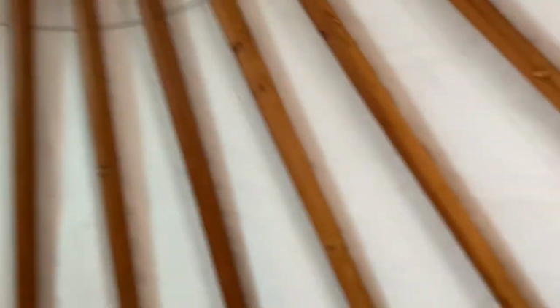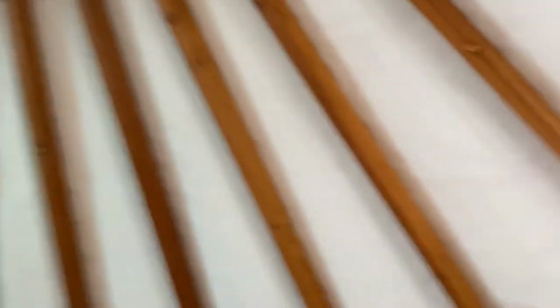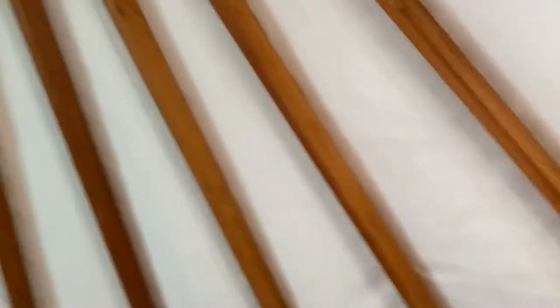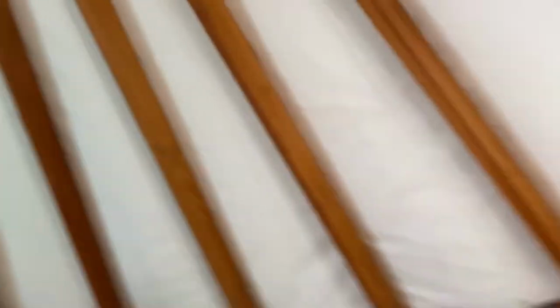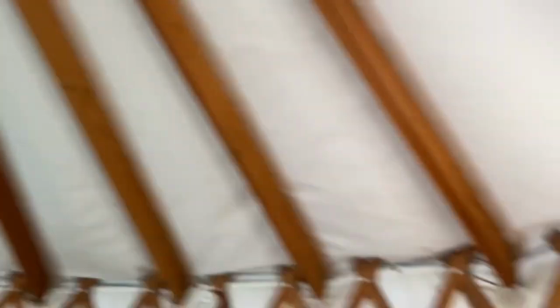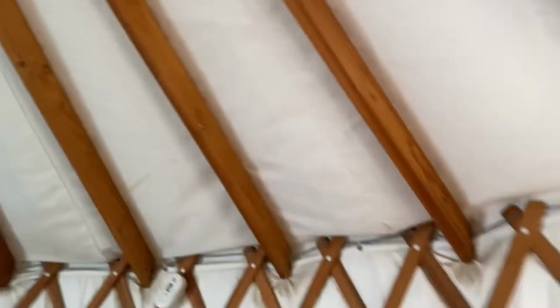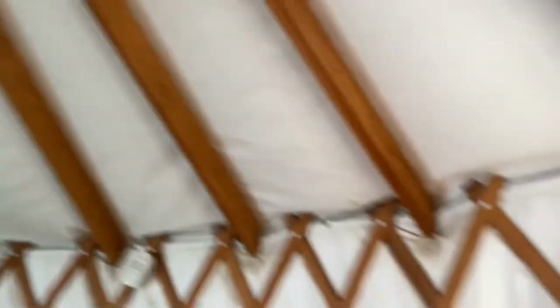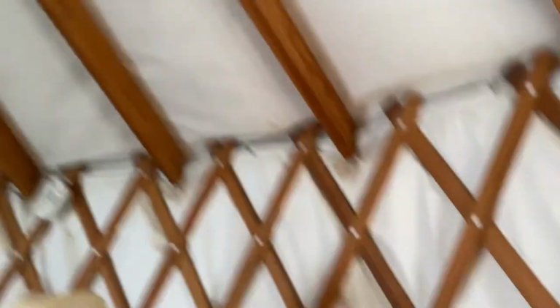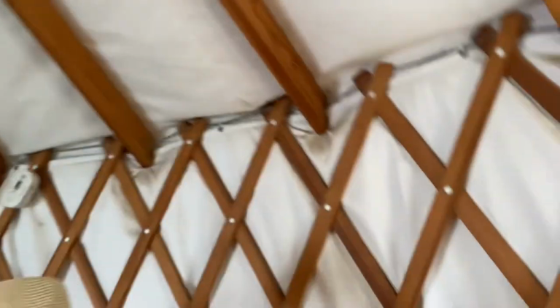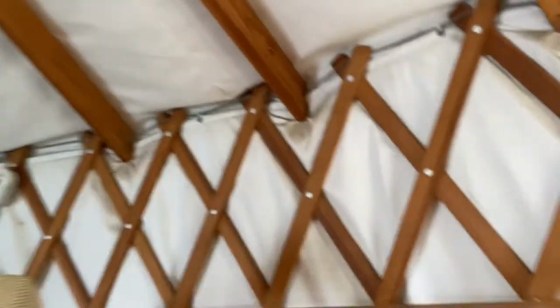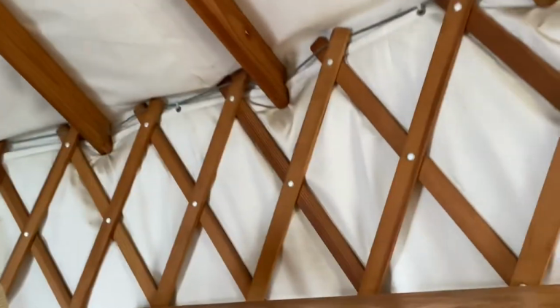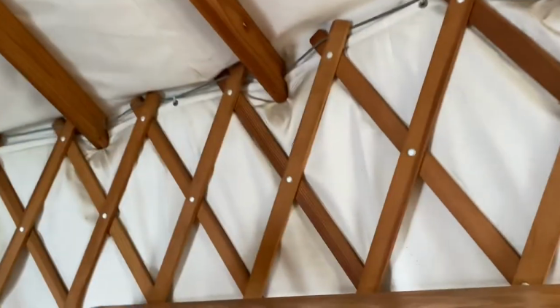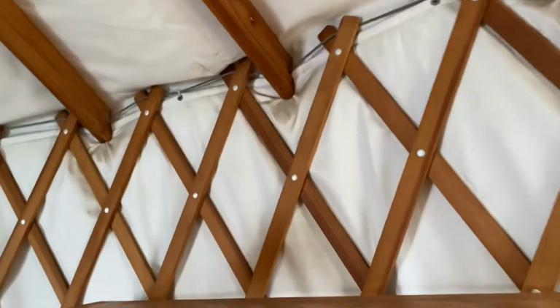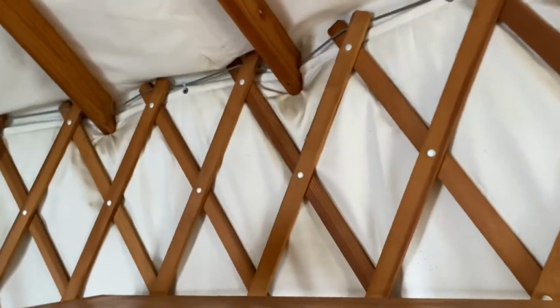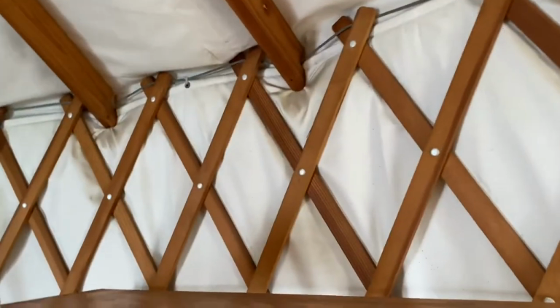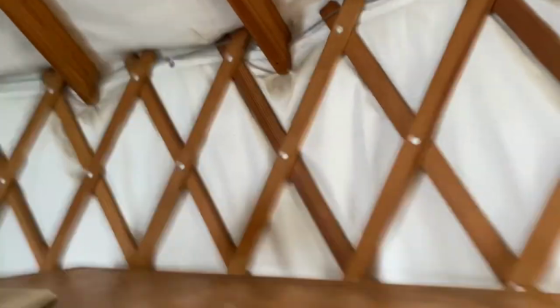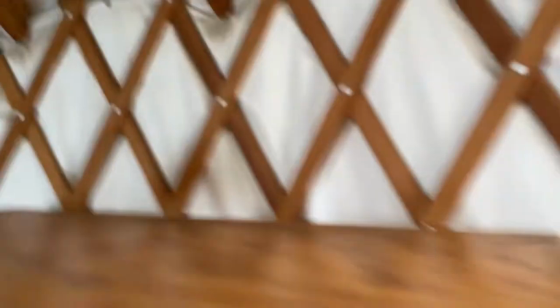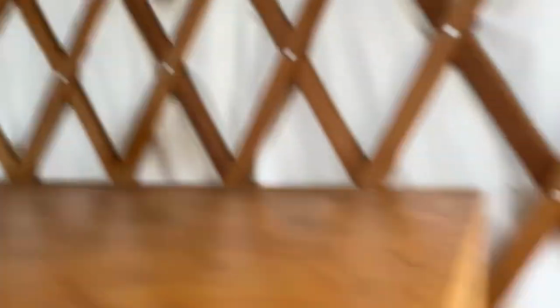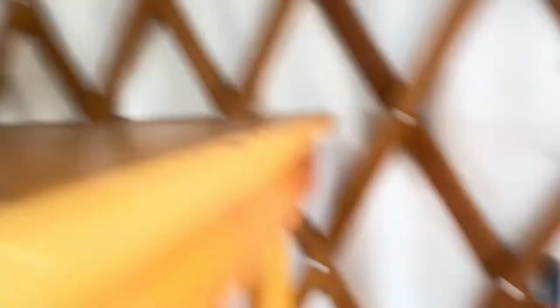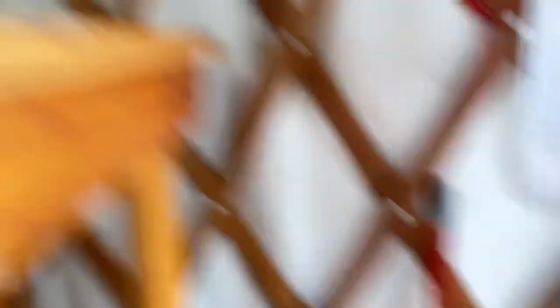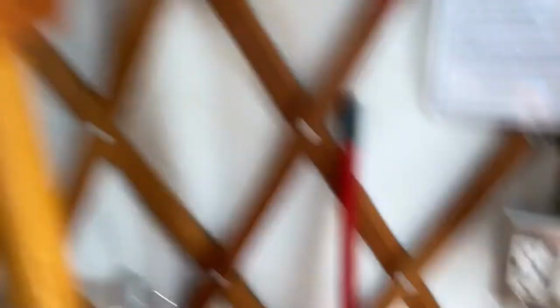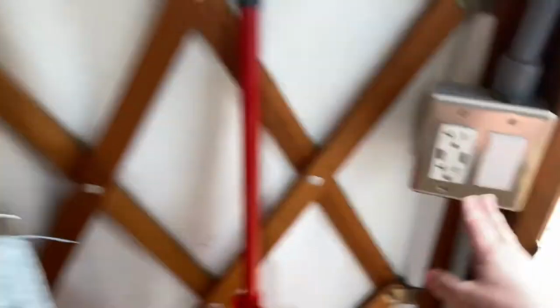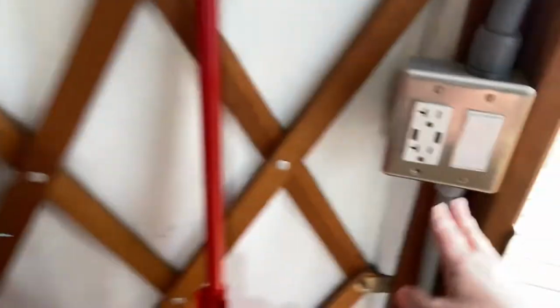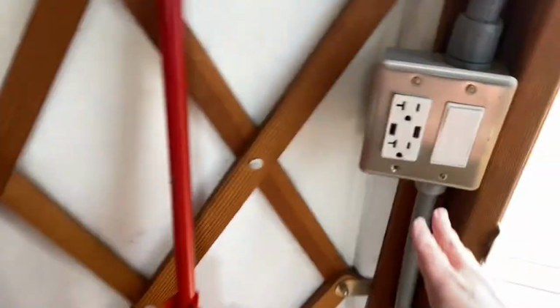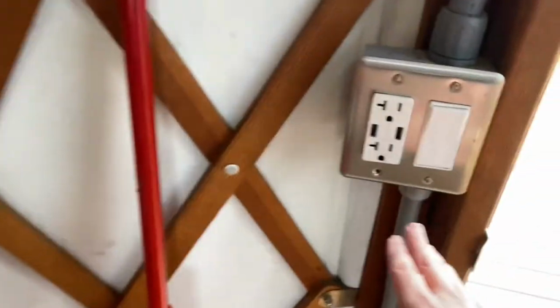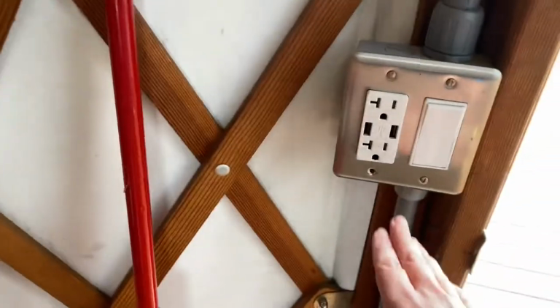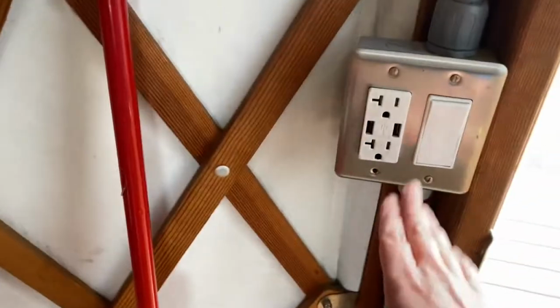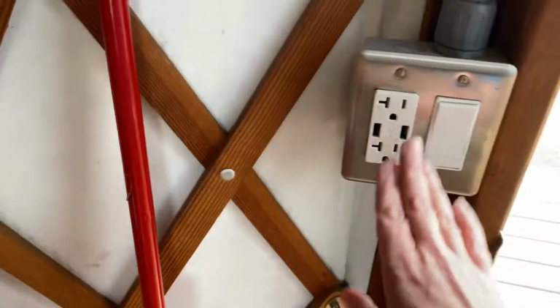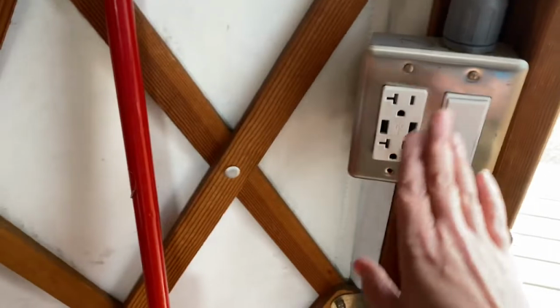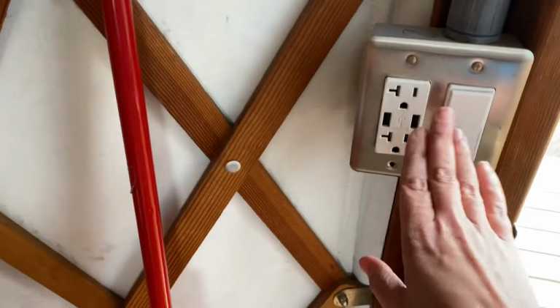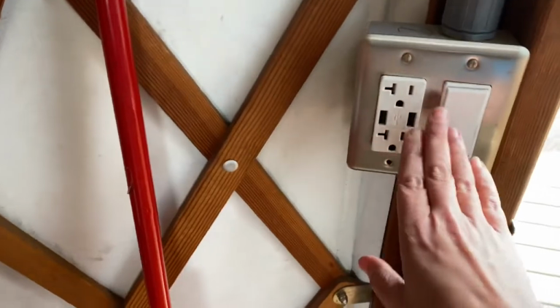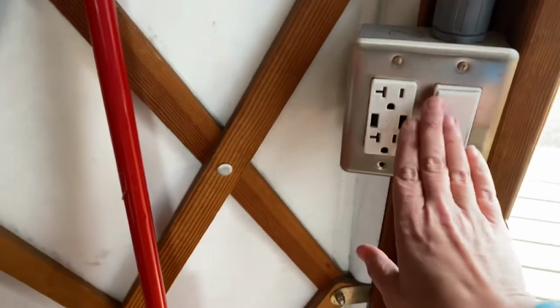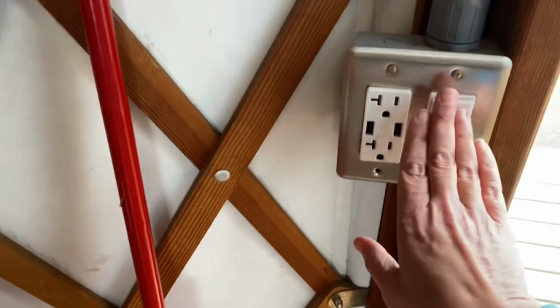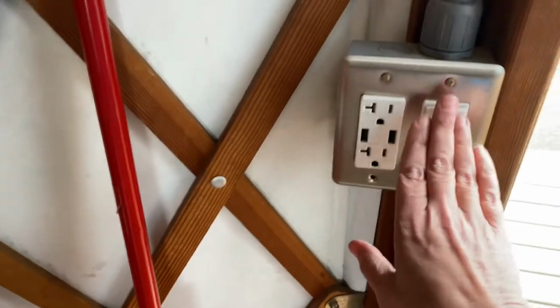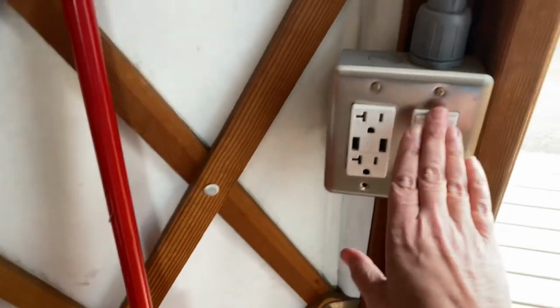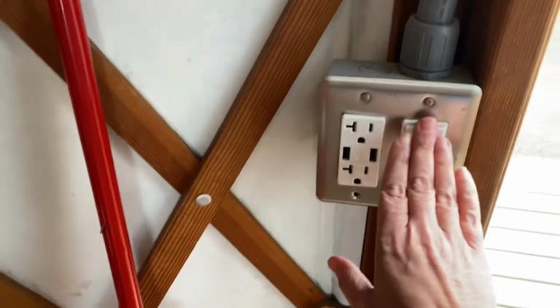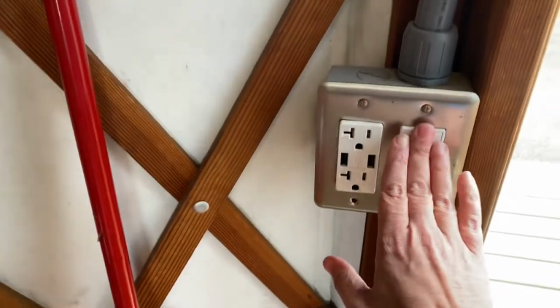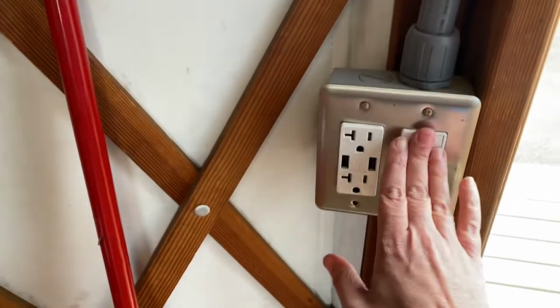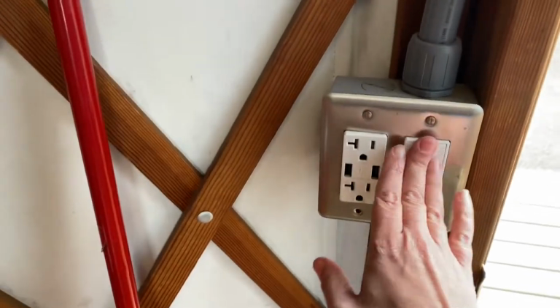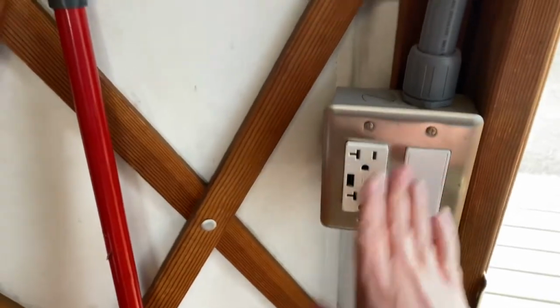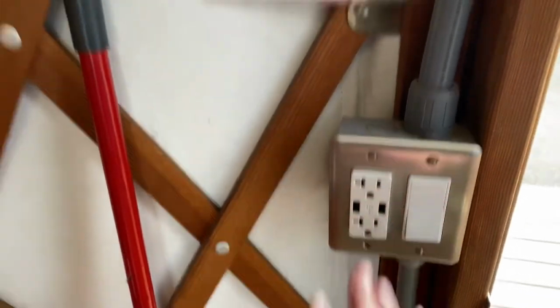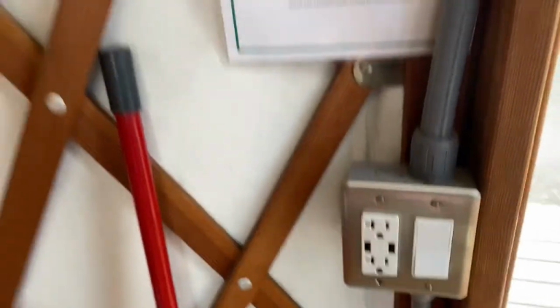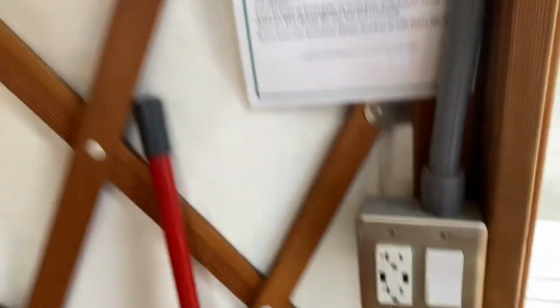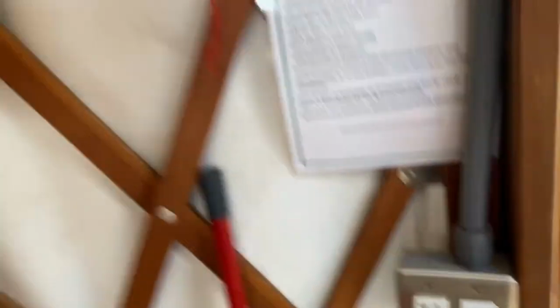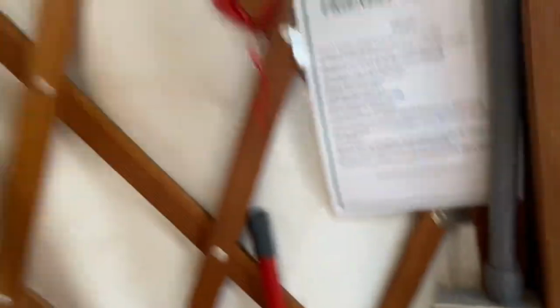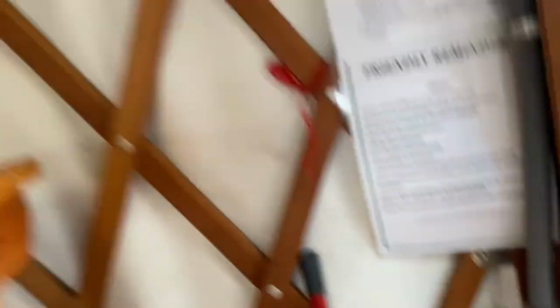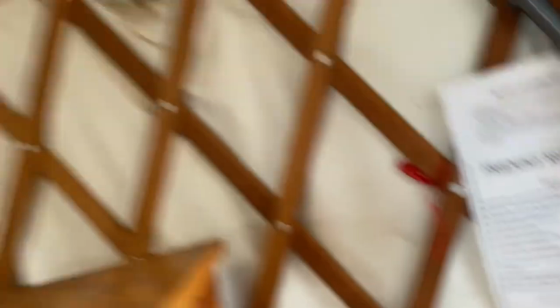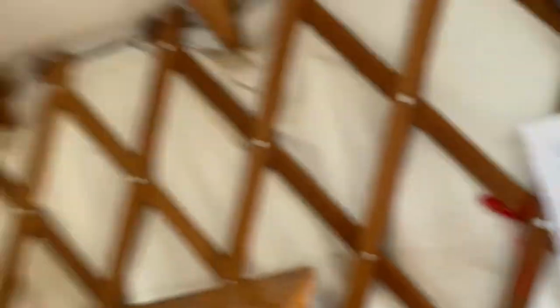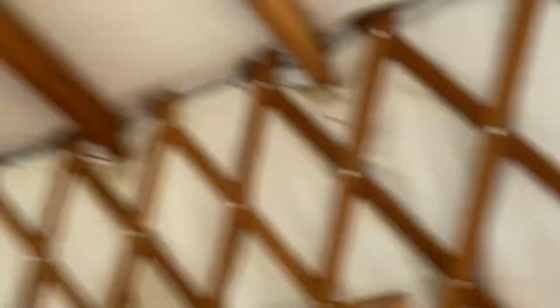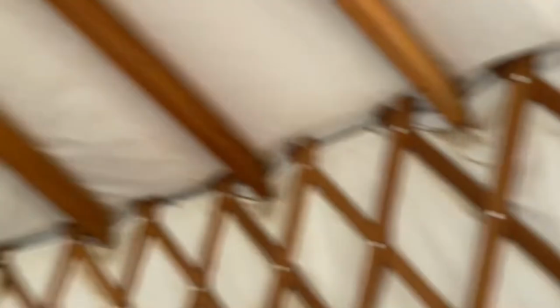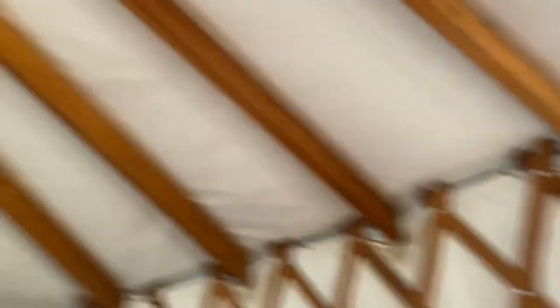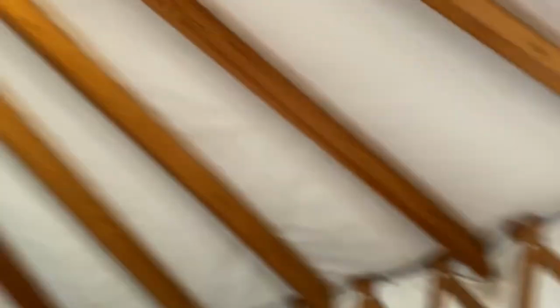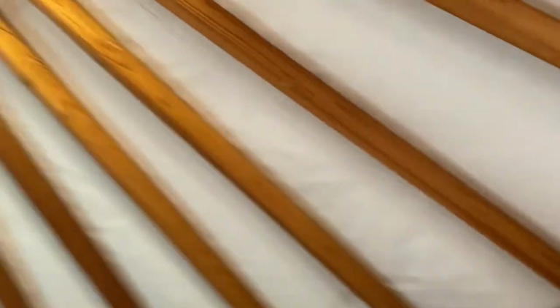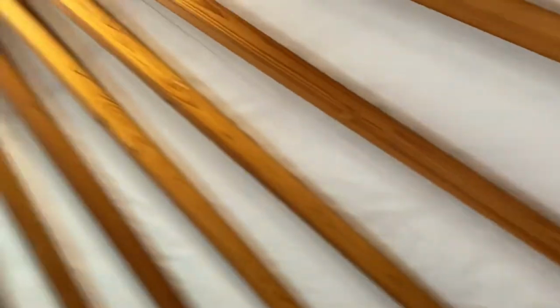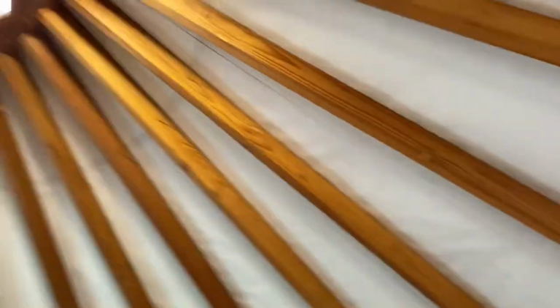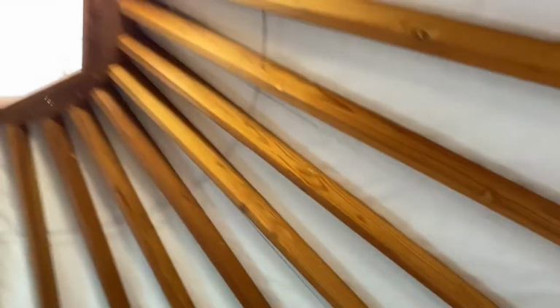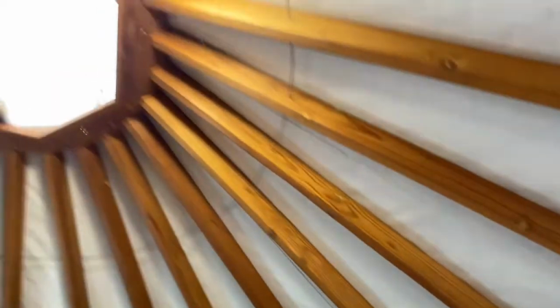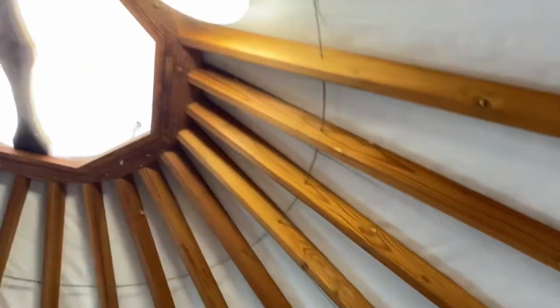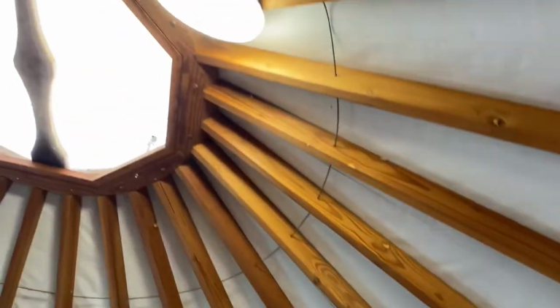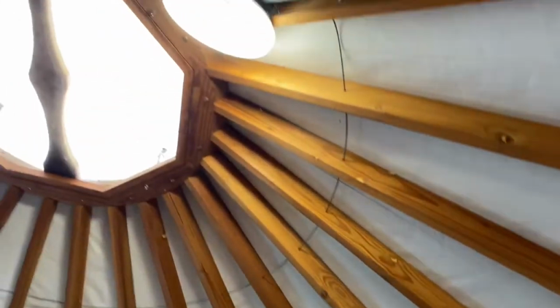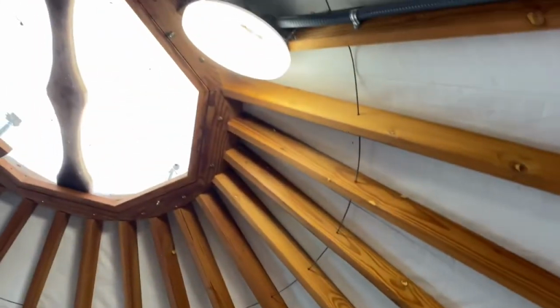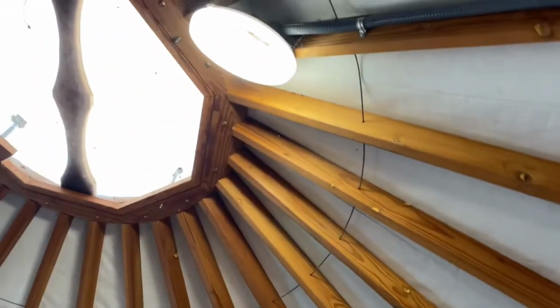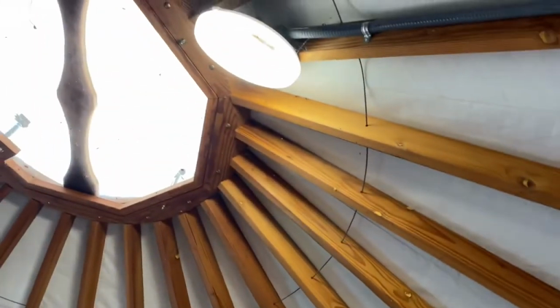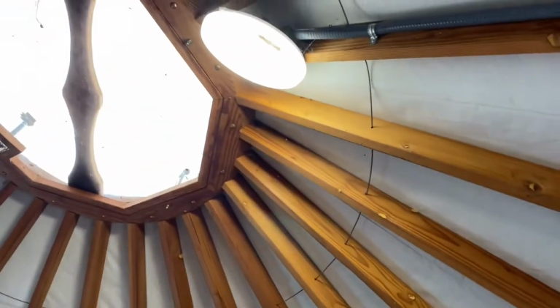You actually have electricity. There's a light here — let's turn that on. So we got a little light up there.